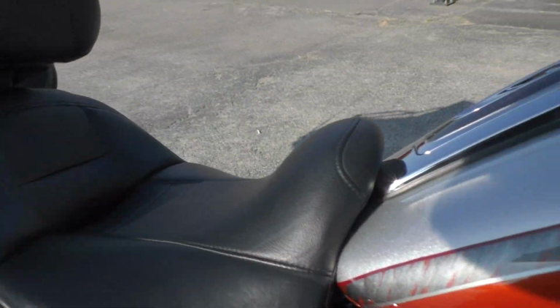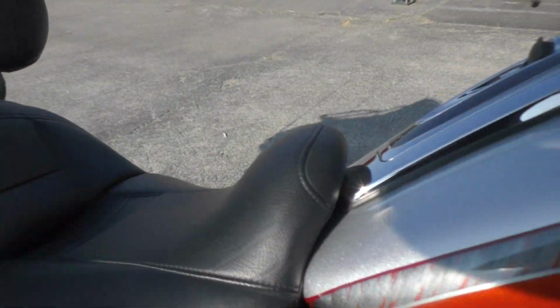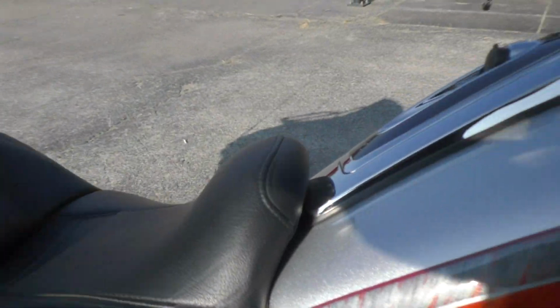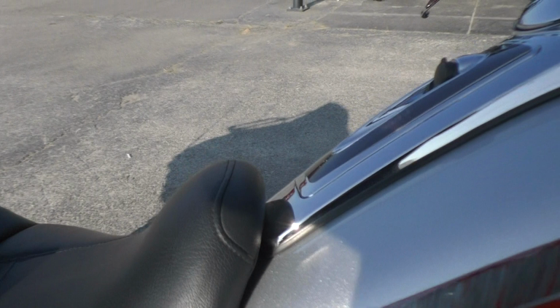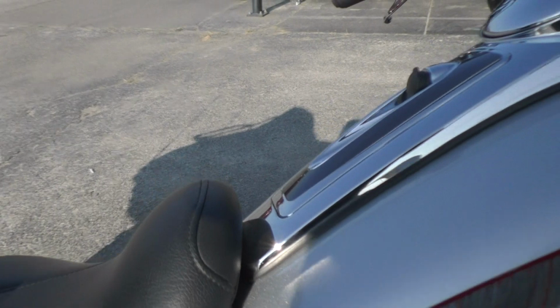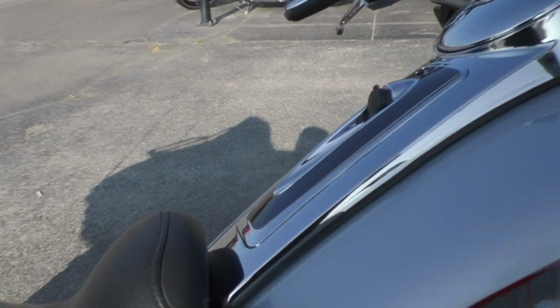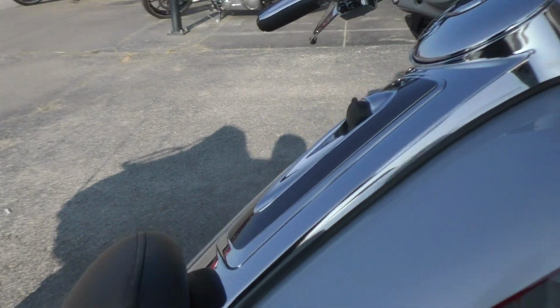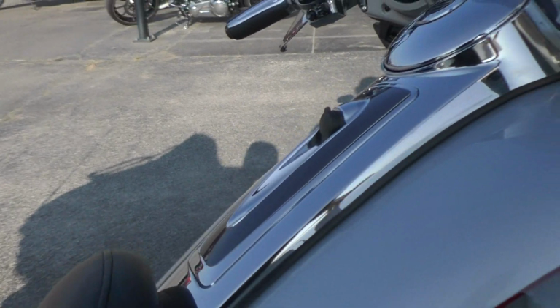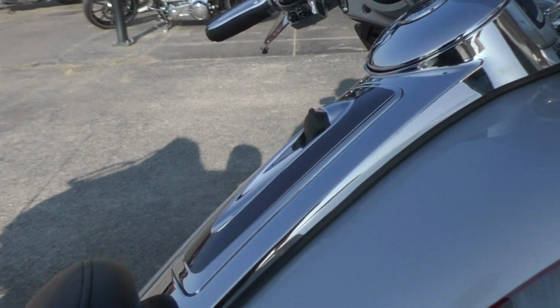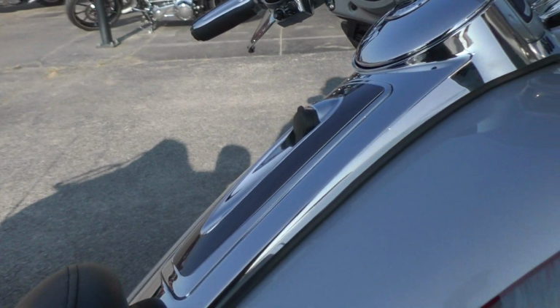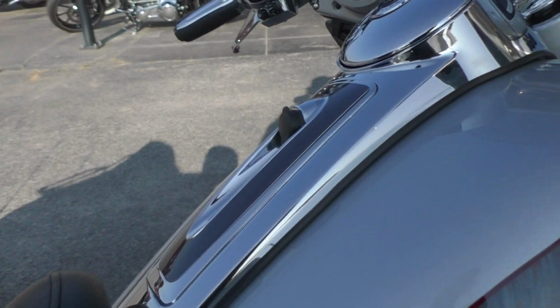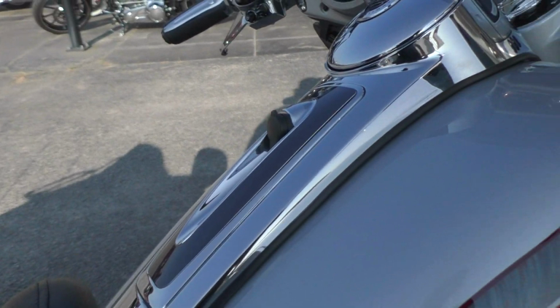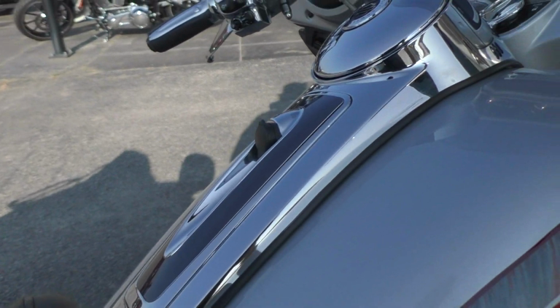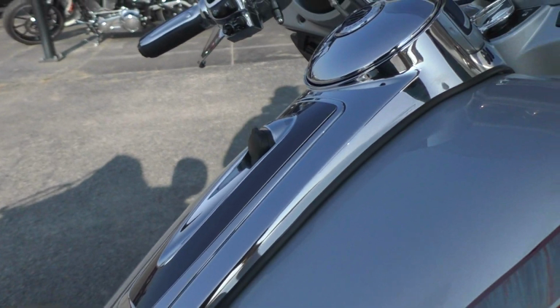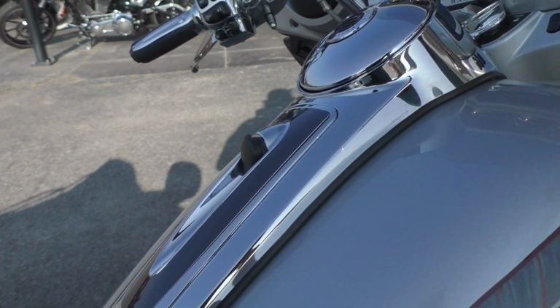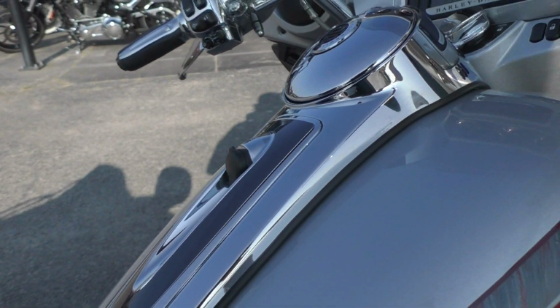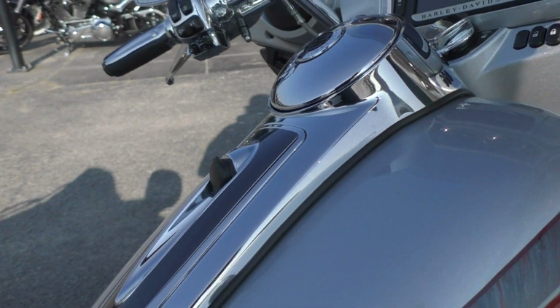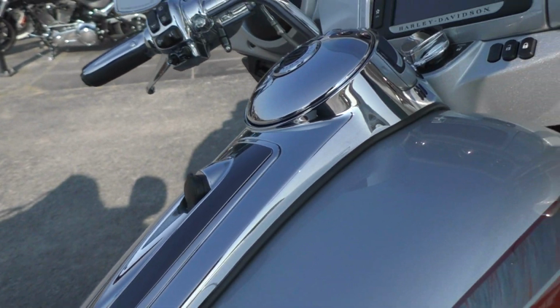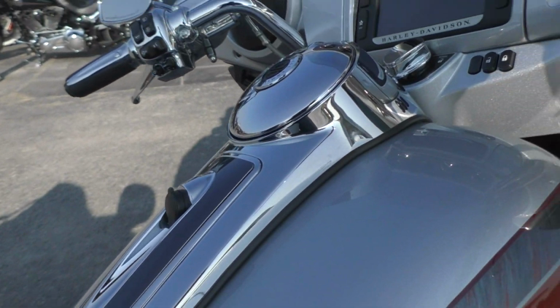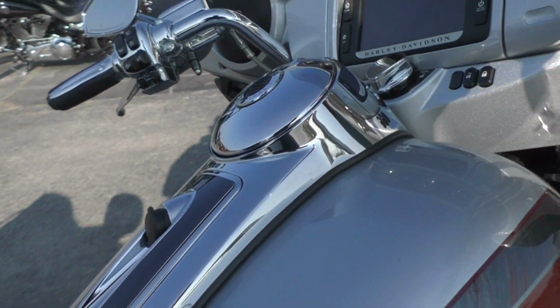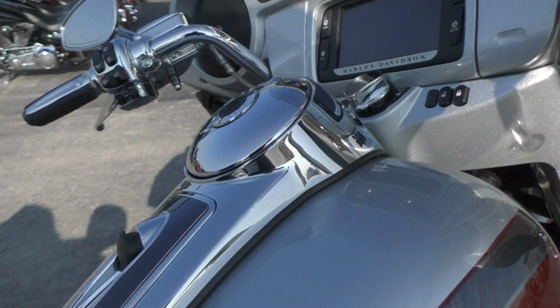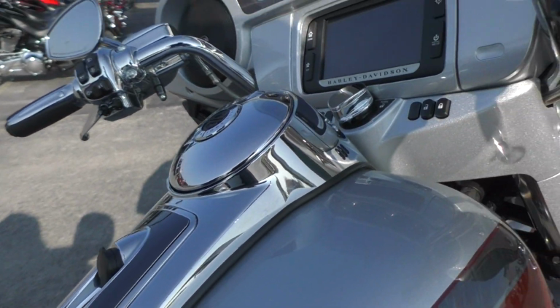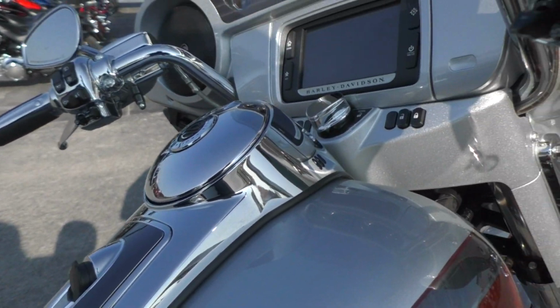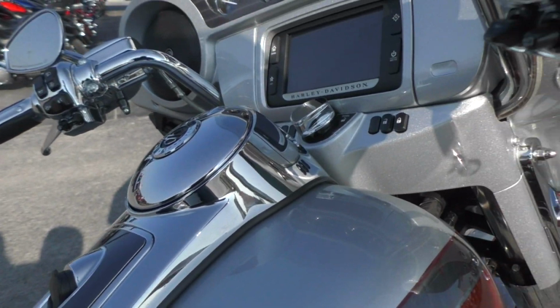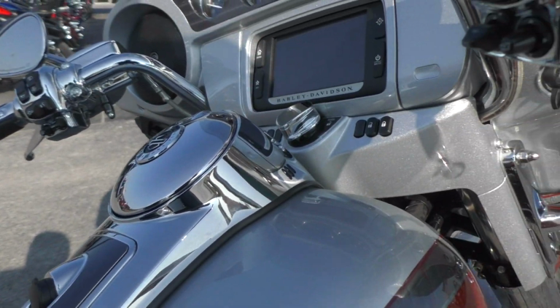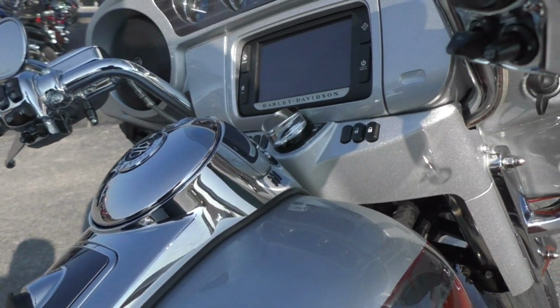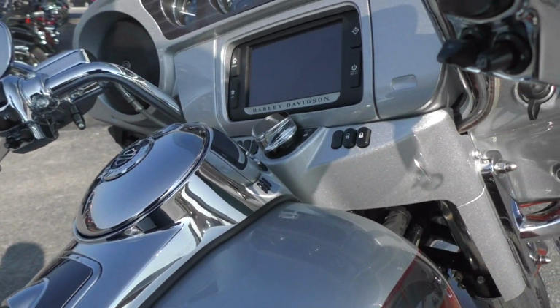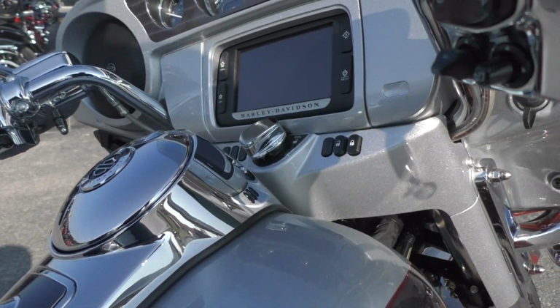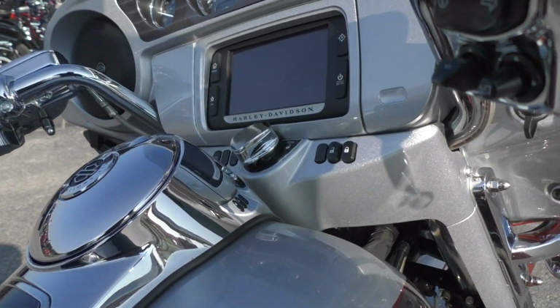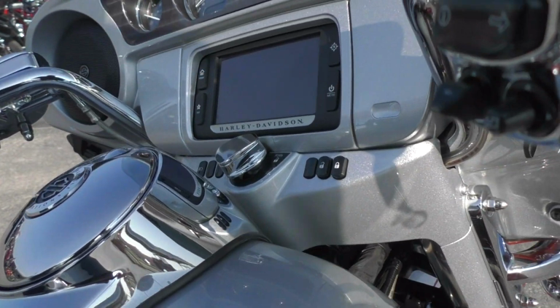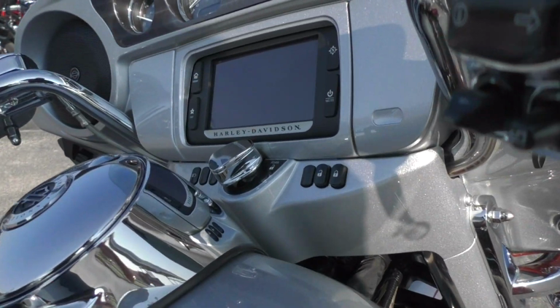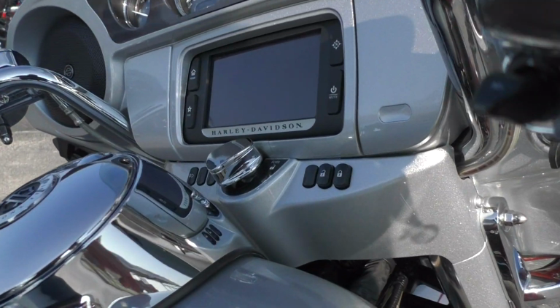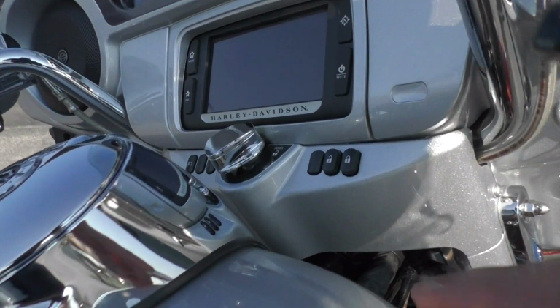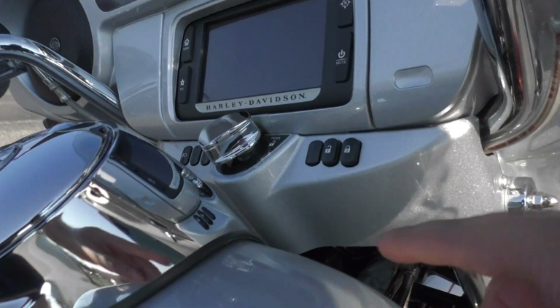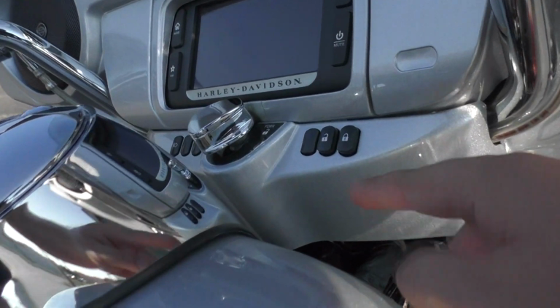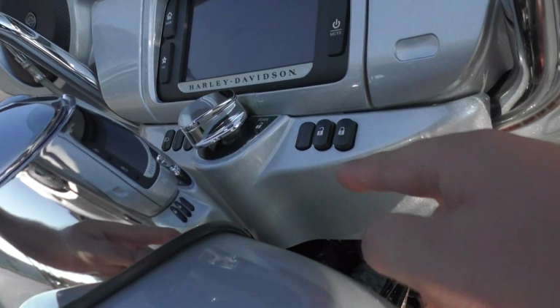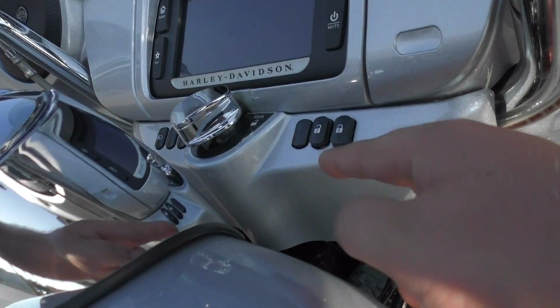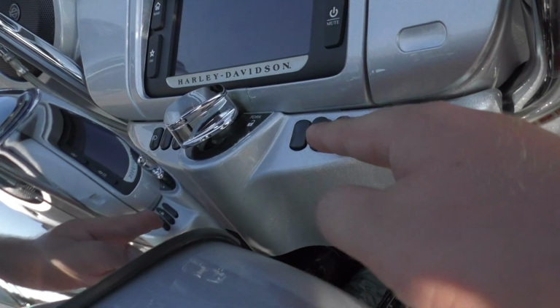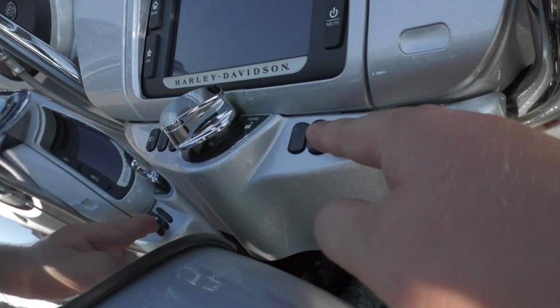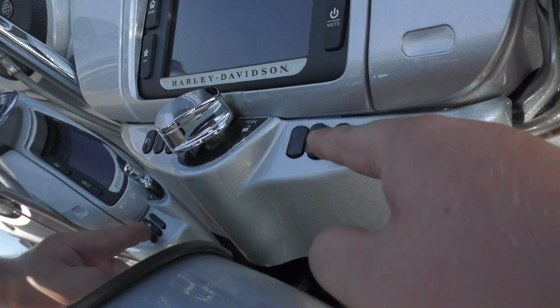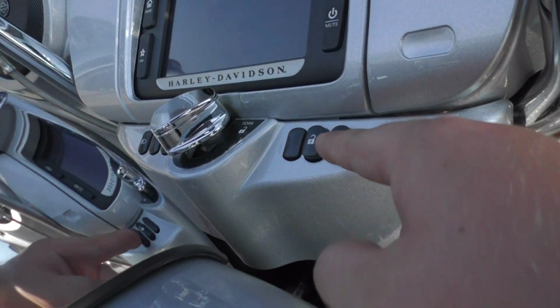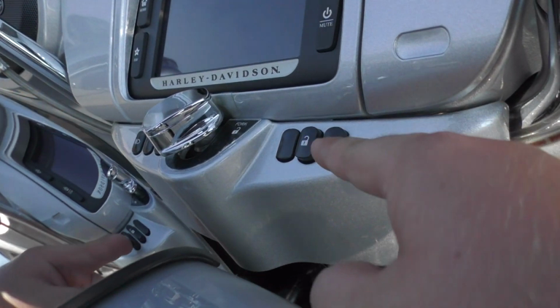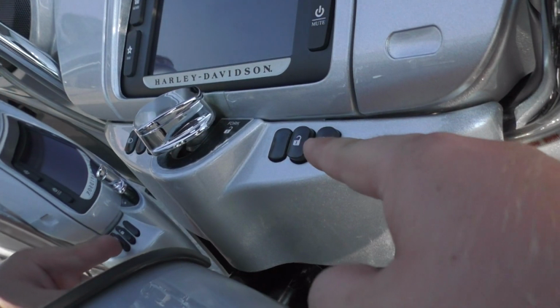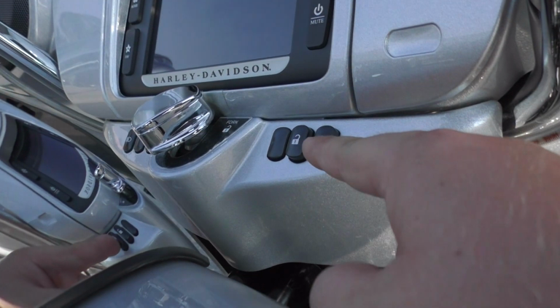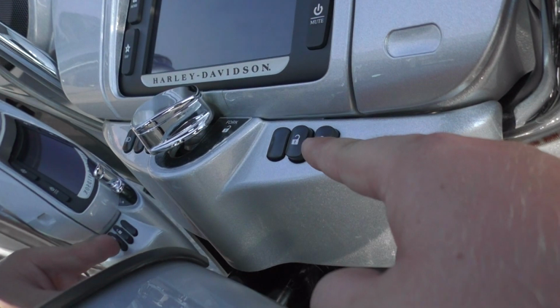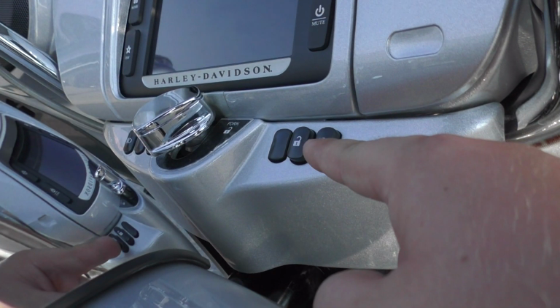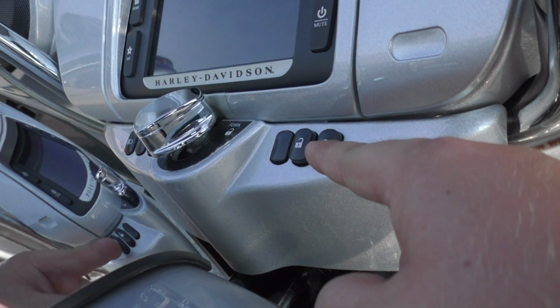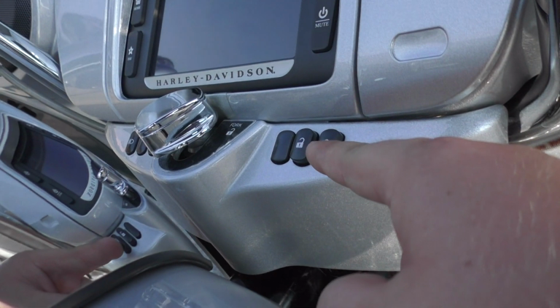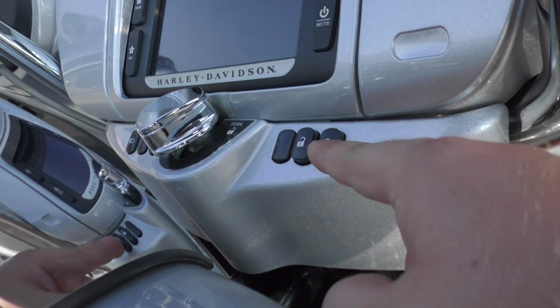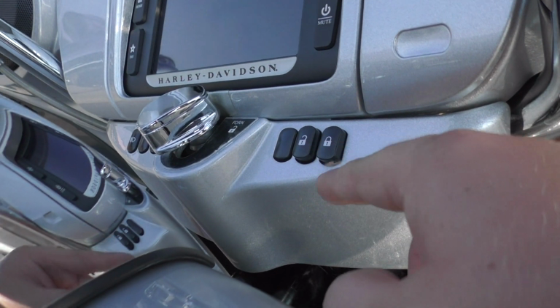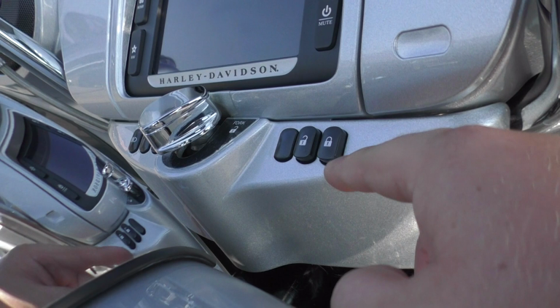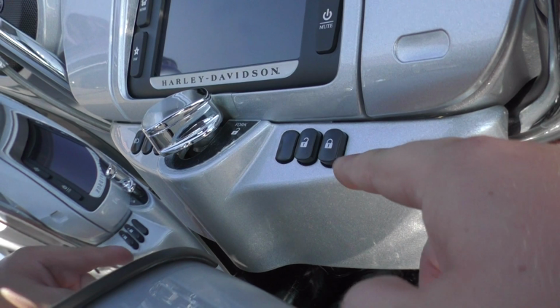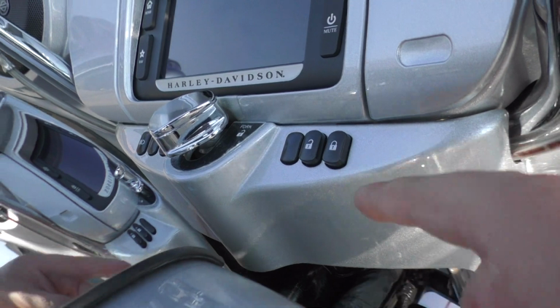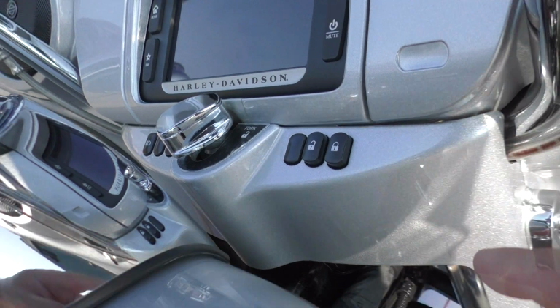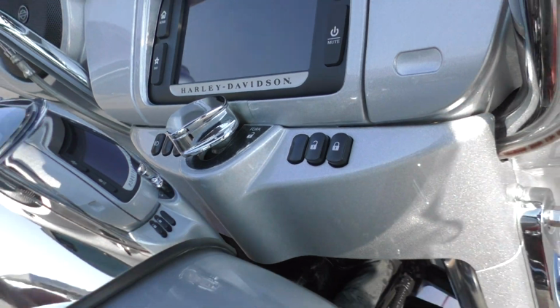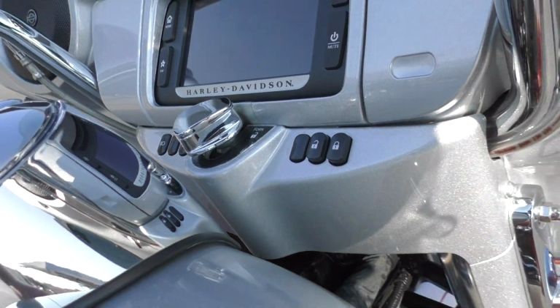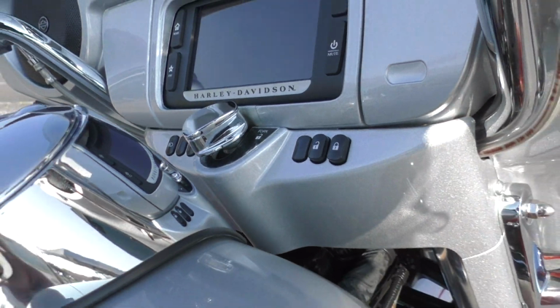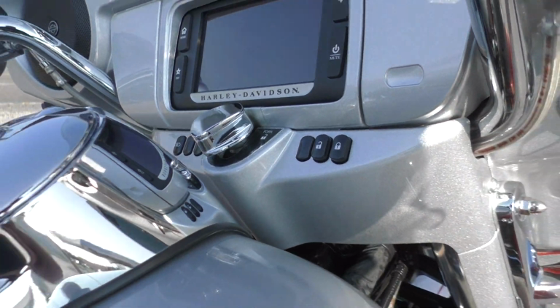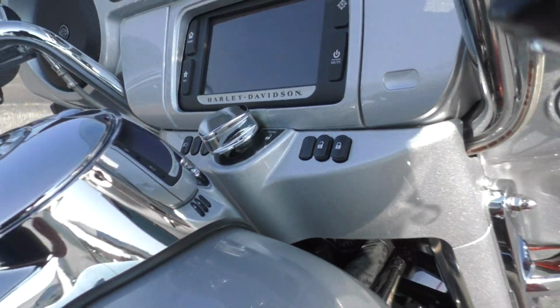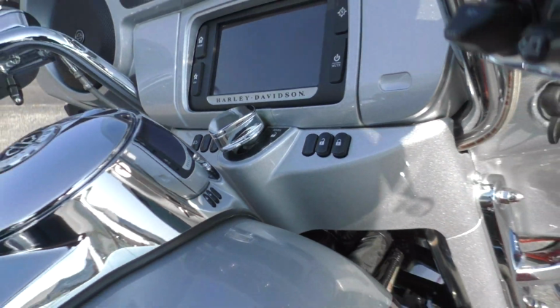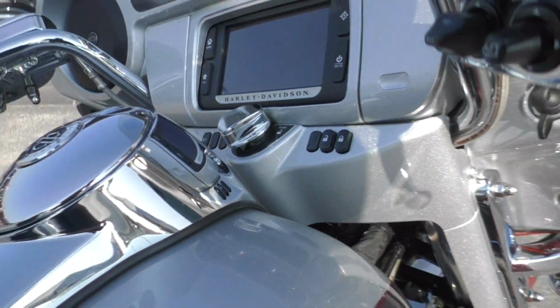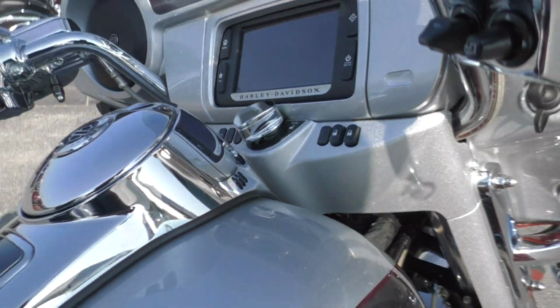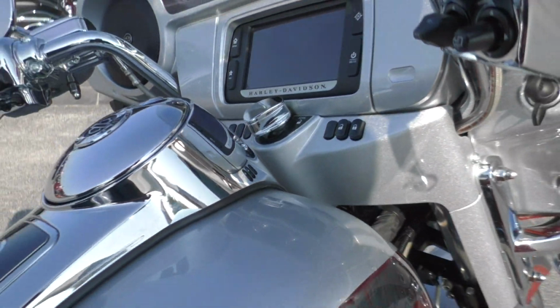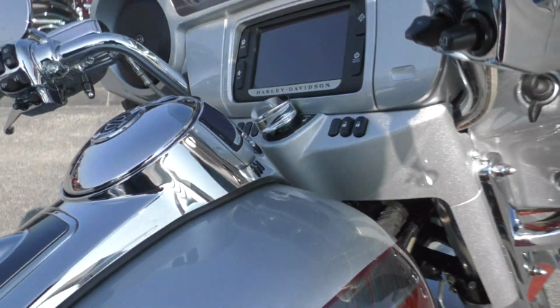Everything works — bike runs and rides excellent. You even got the push button lock and unlock for the storage.